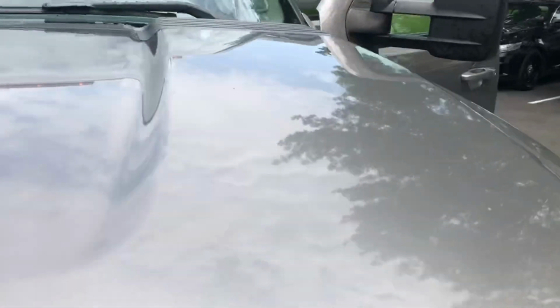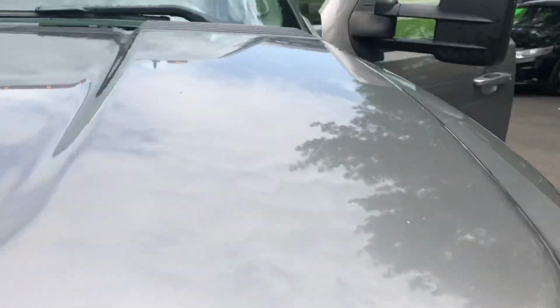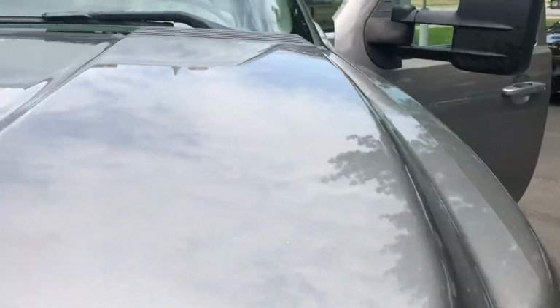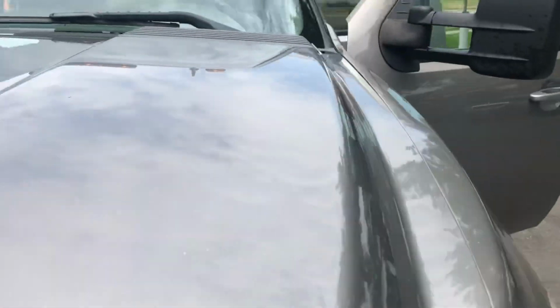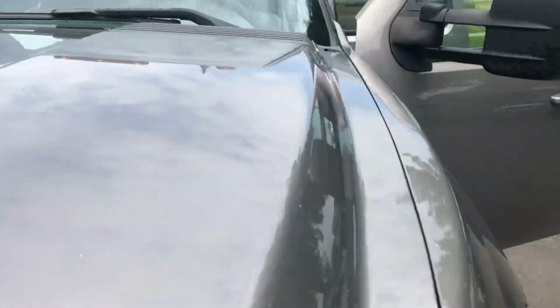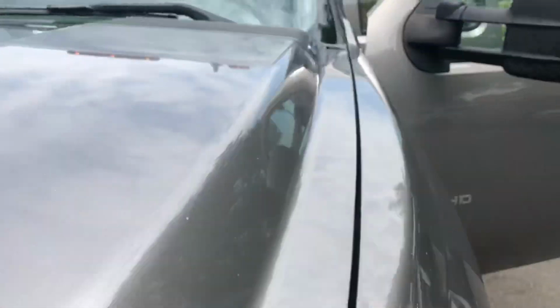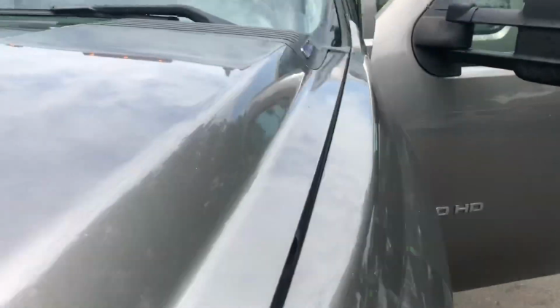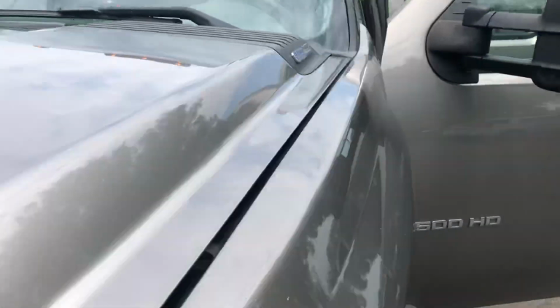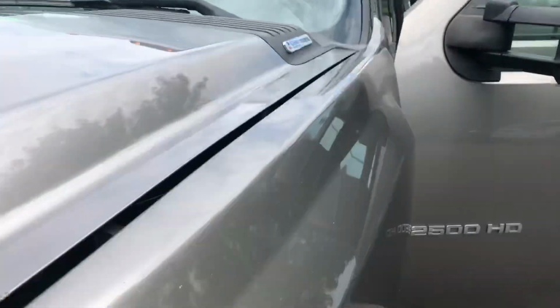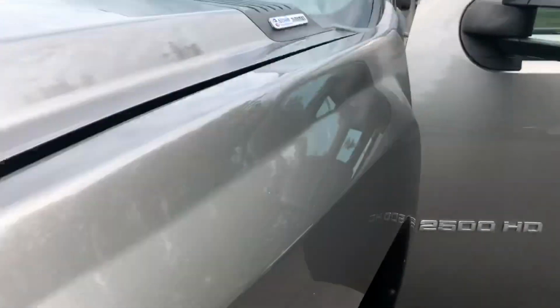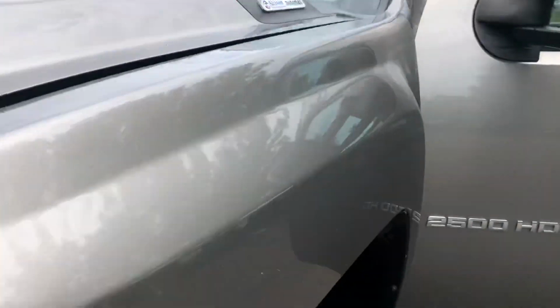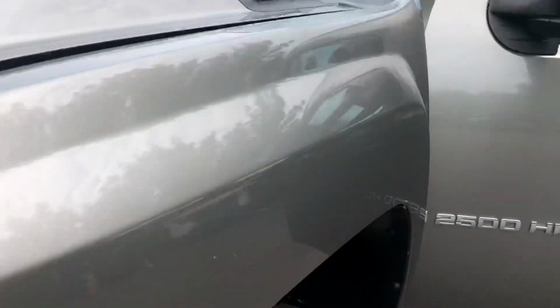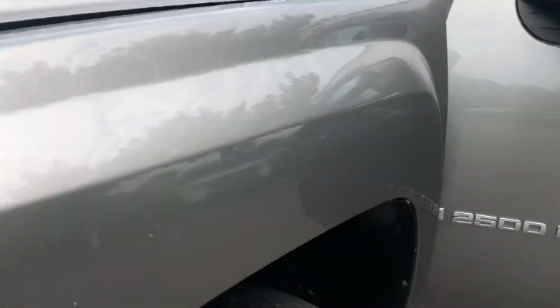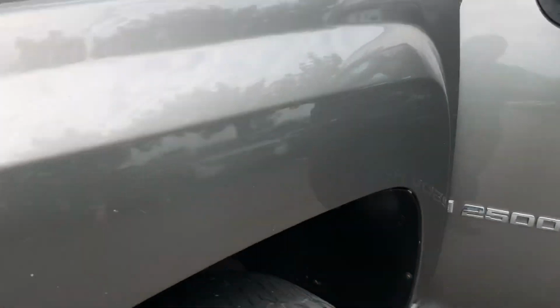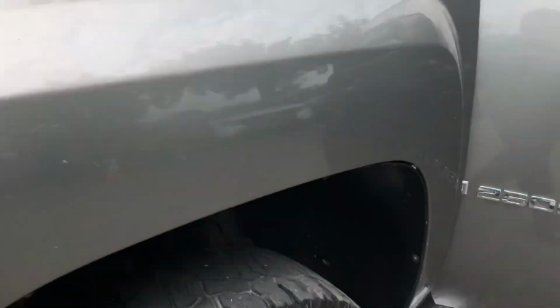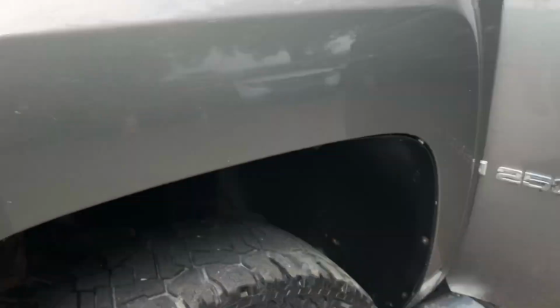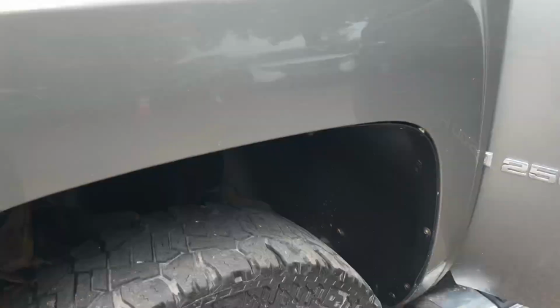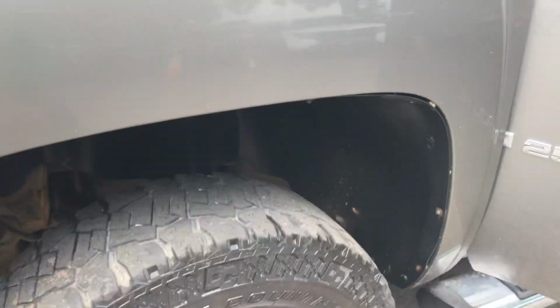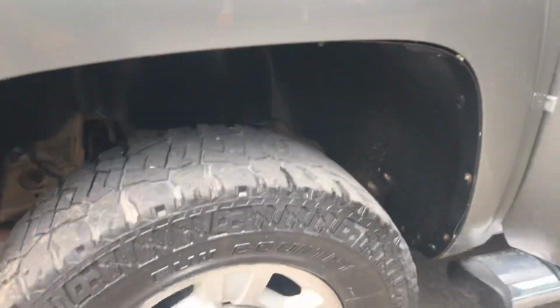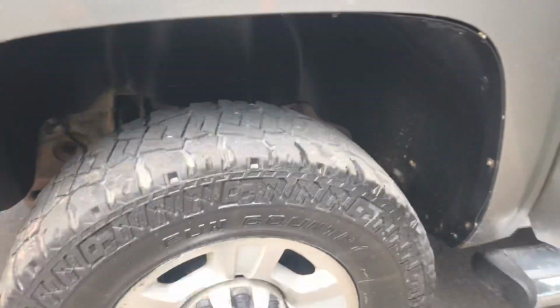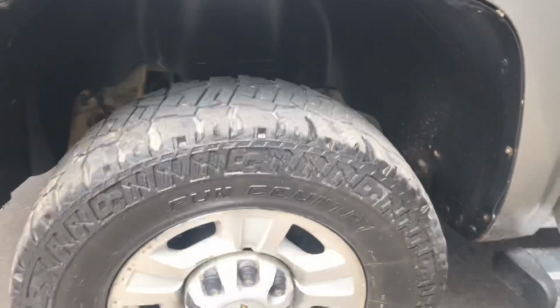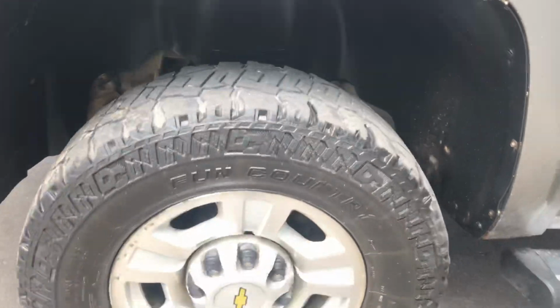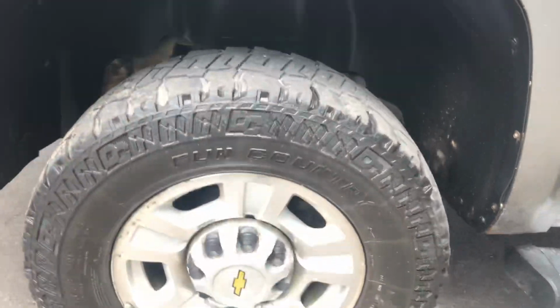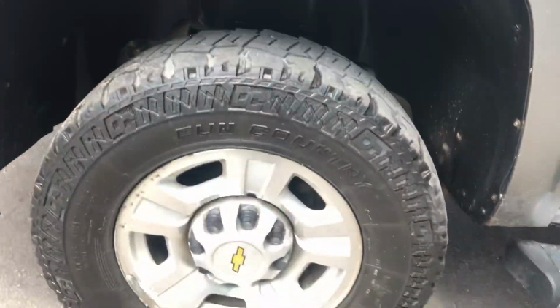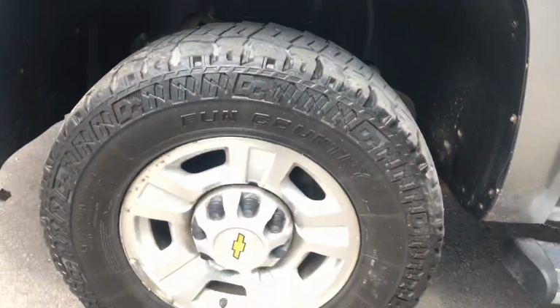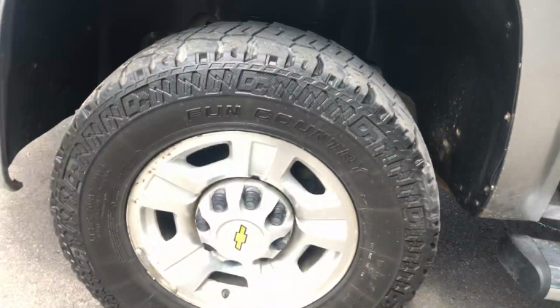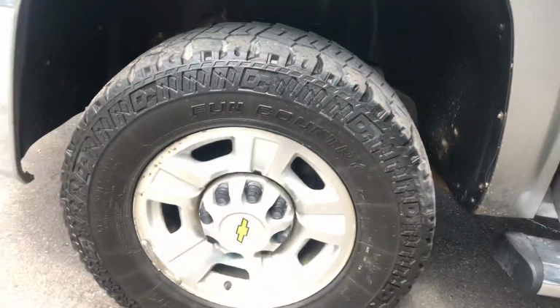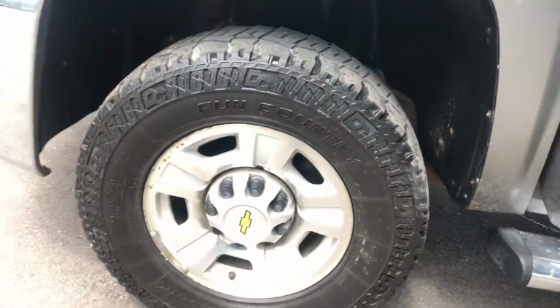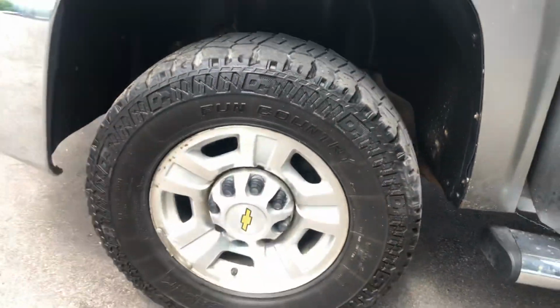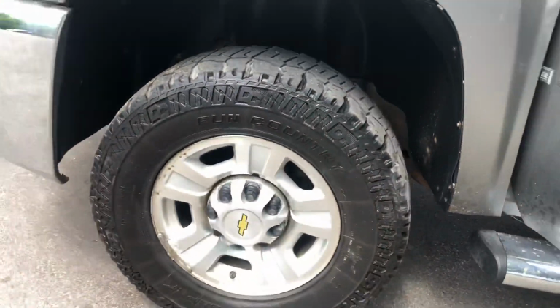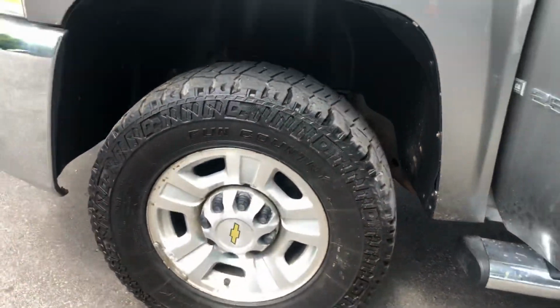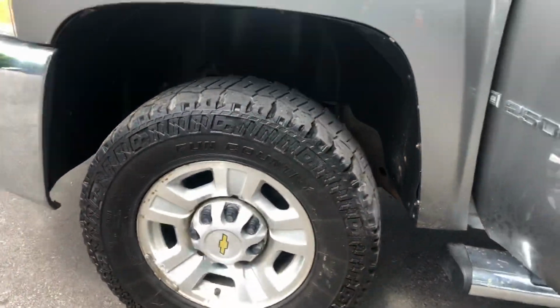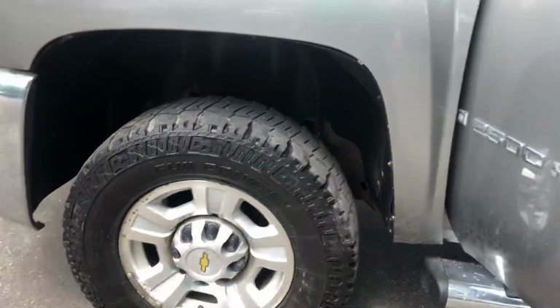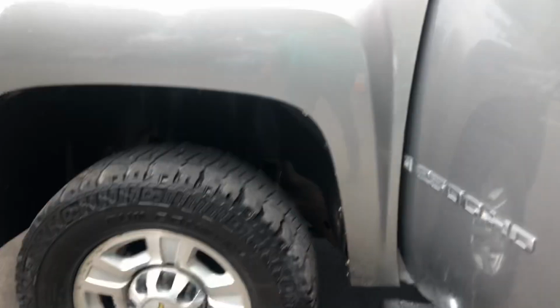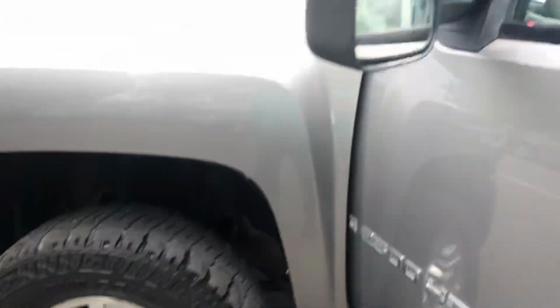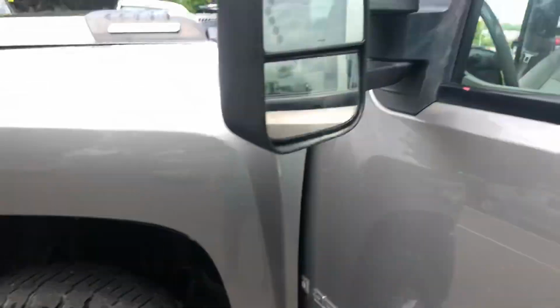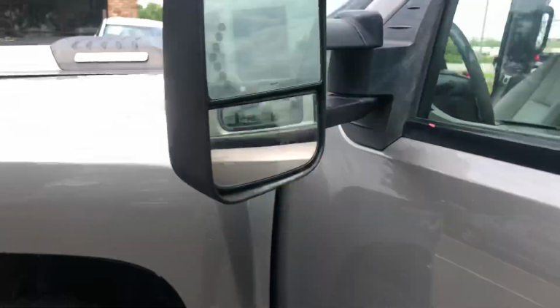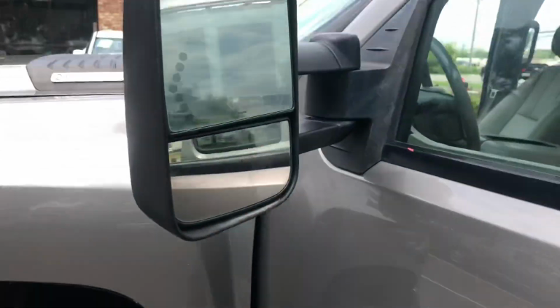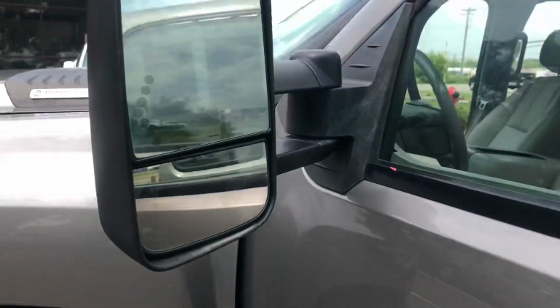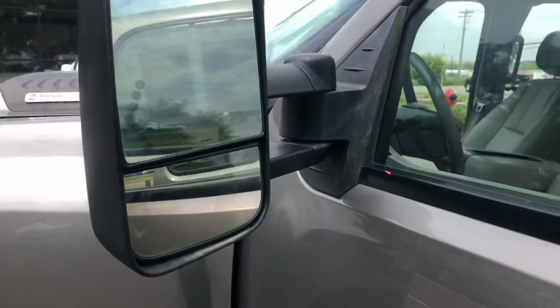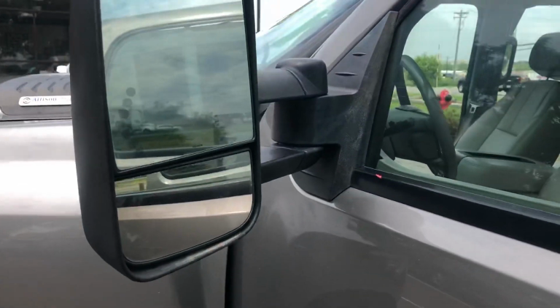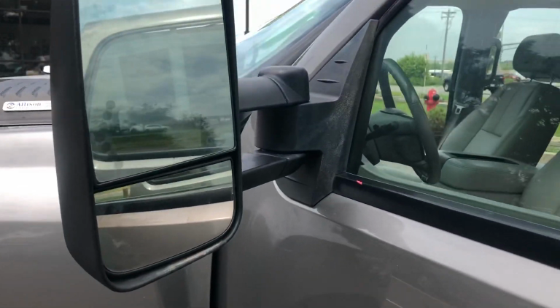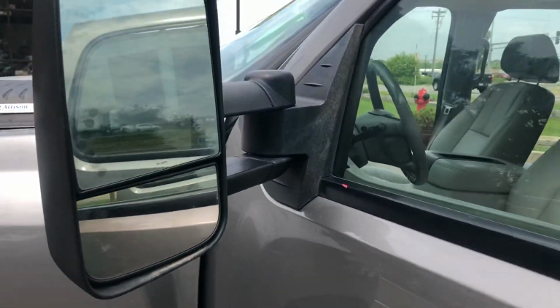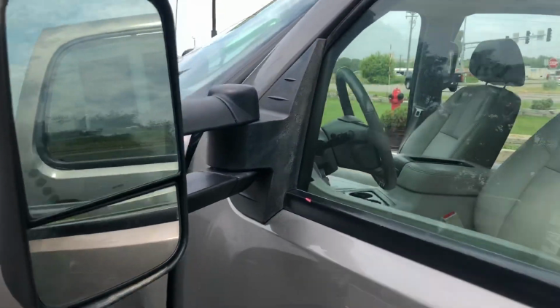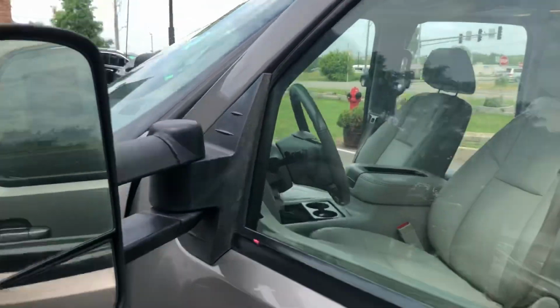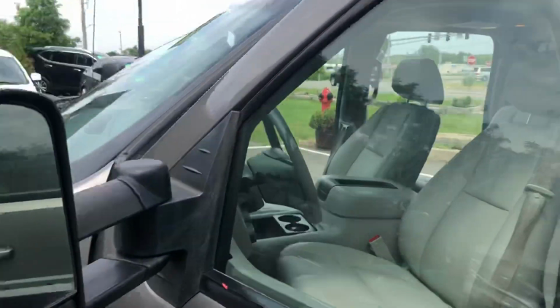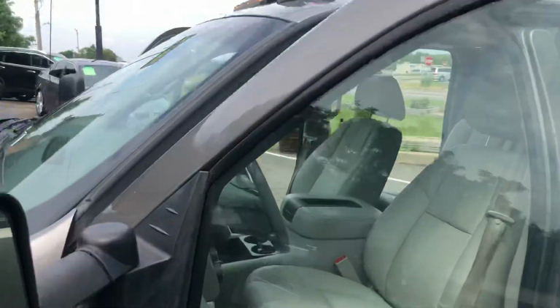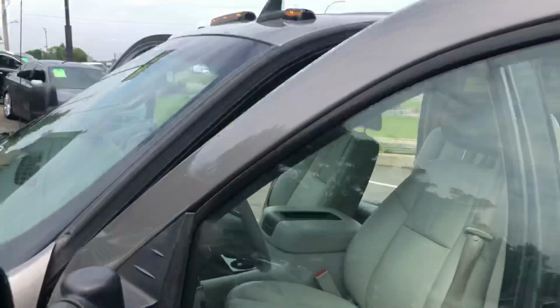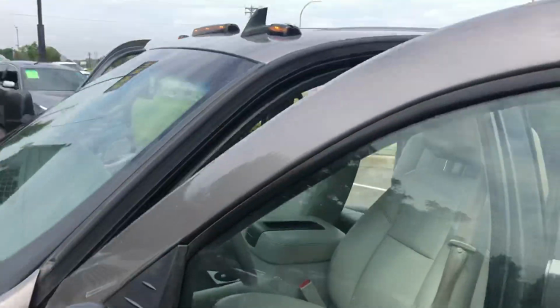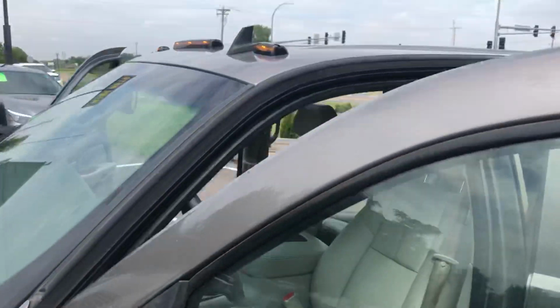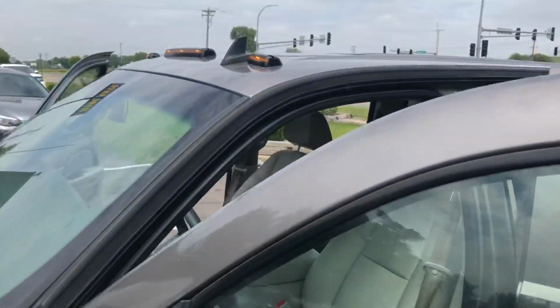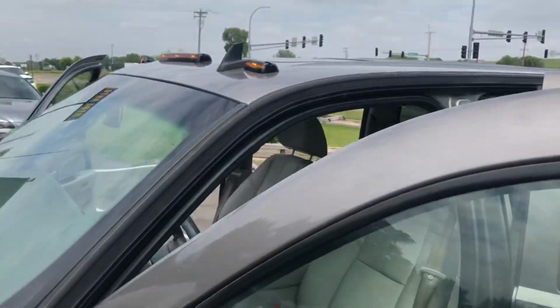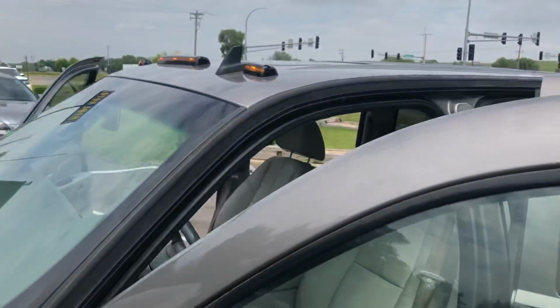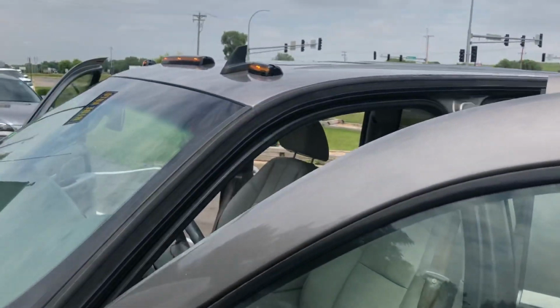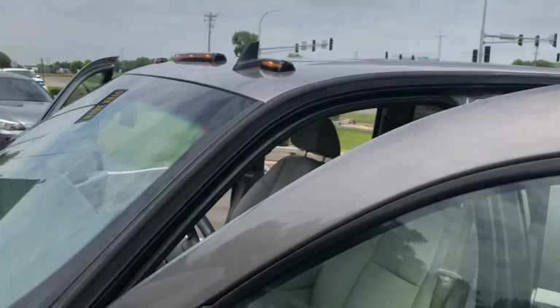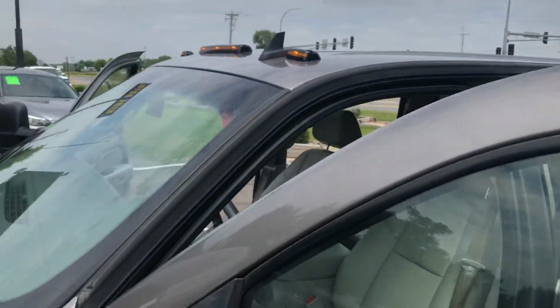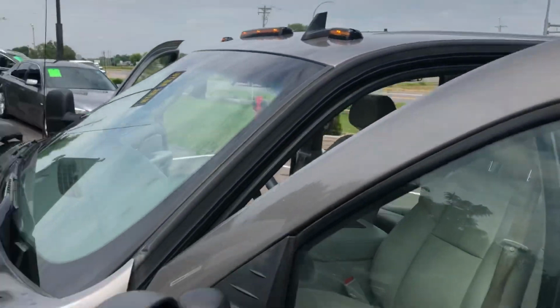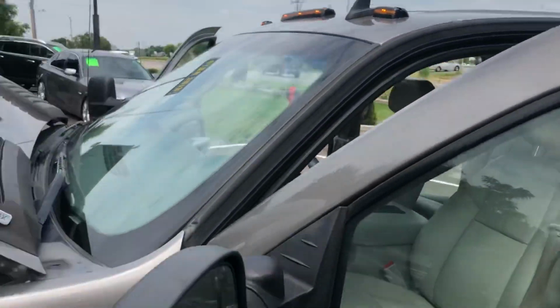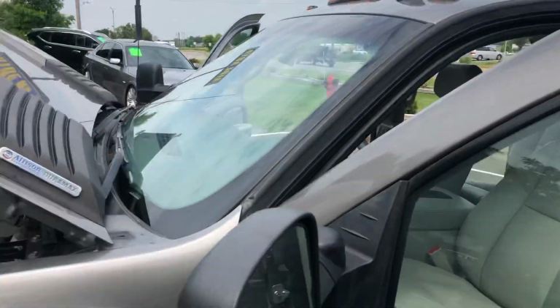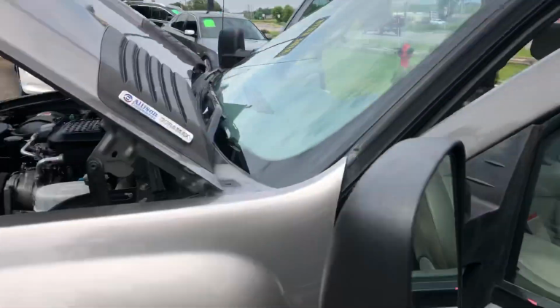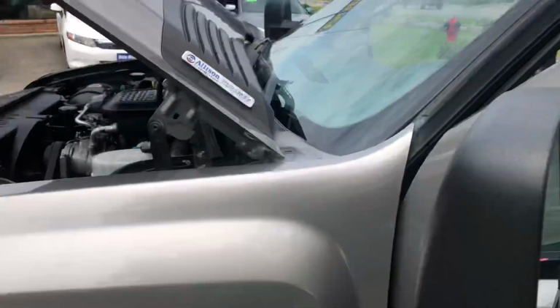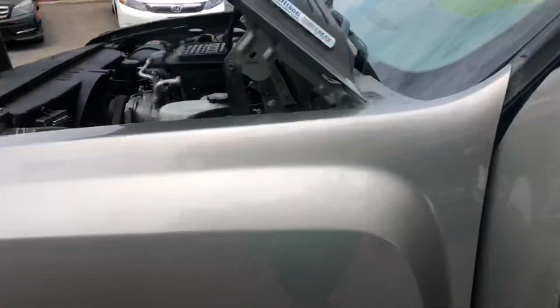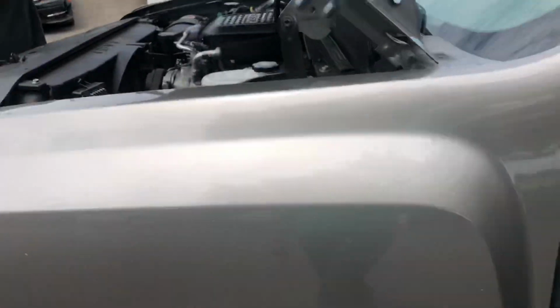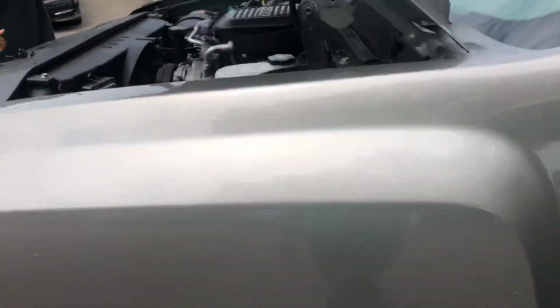The body's in amazing condition. 10-ply heavy load tires. It's got the clearance lights on top.